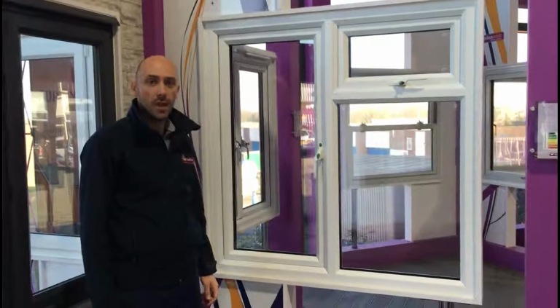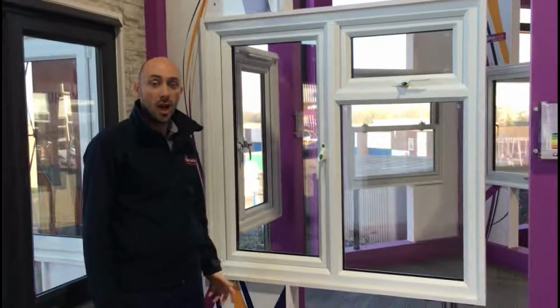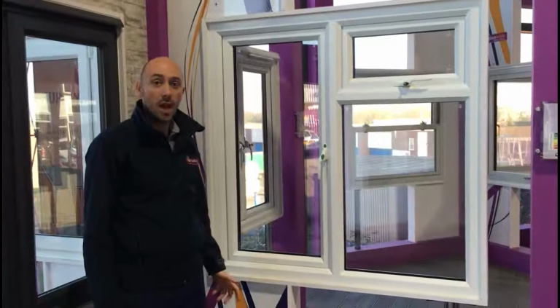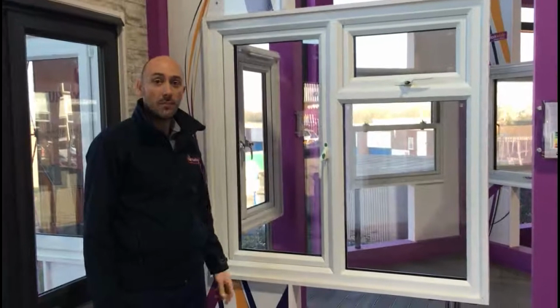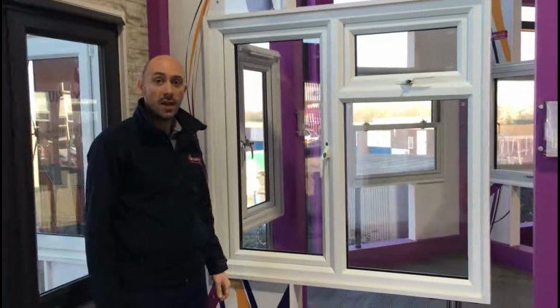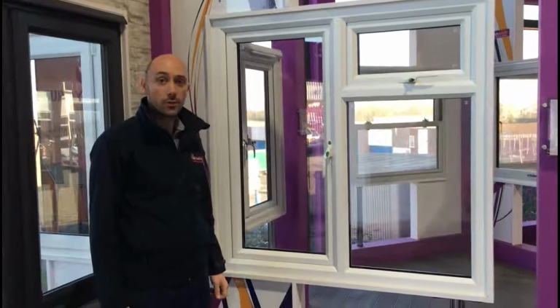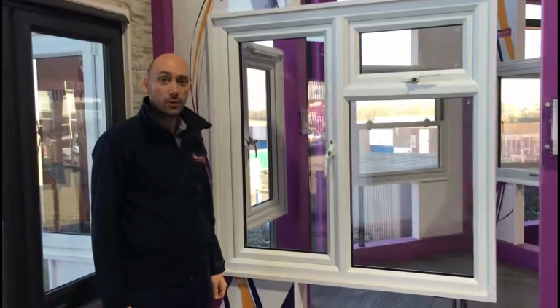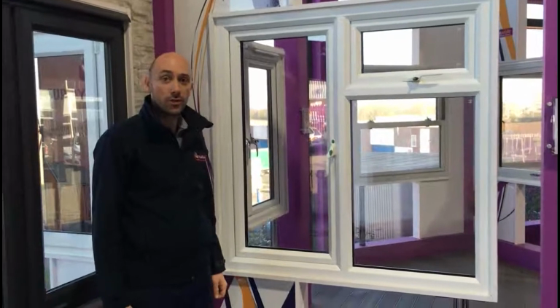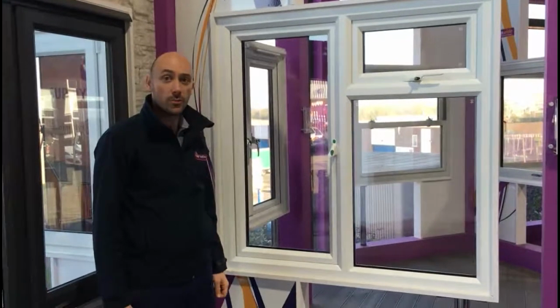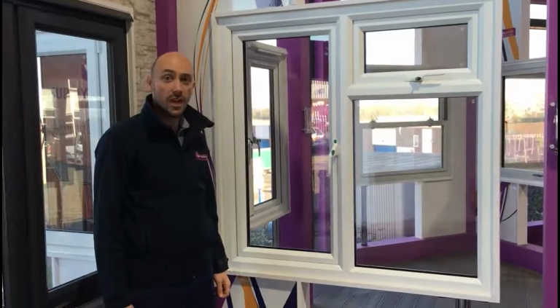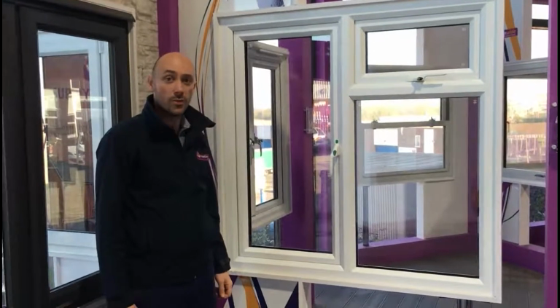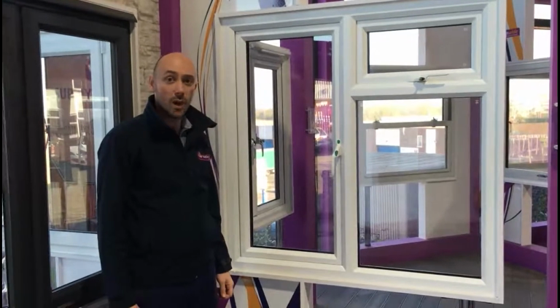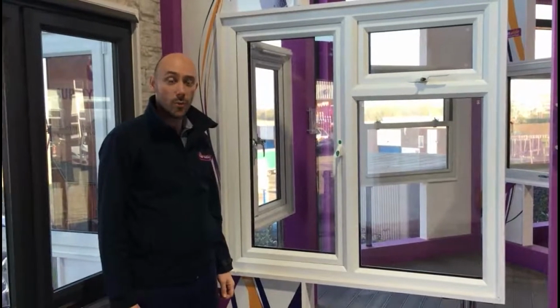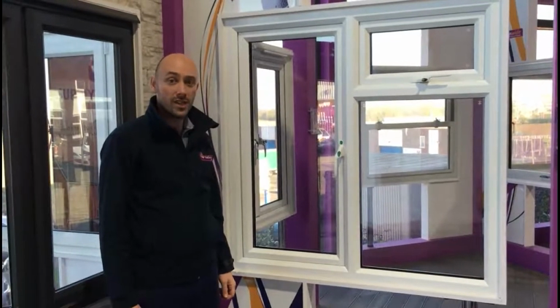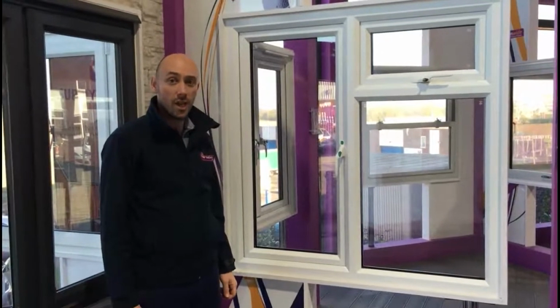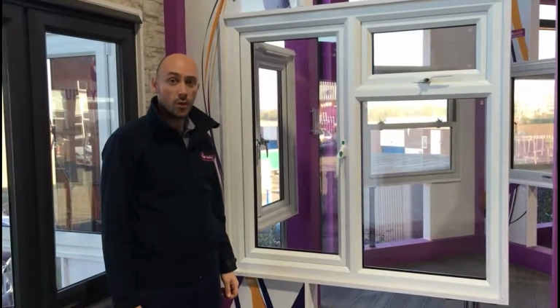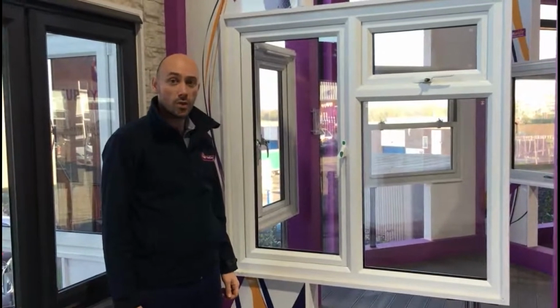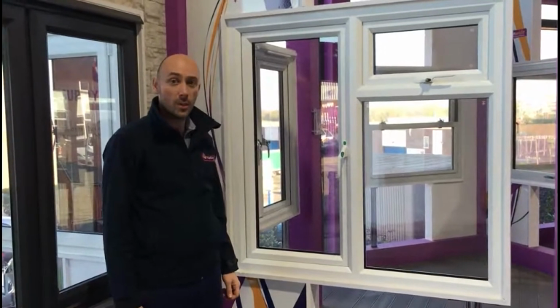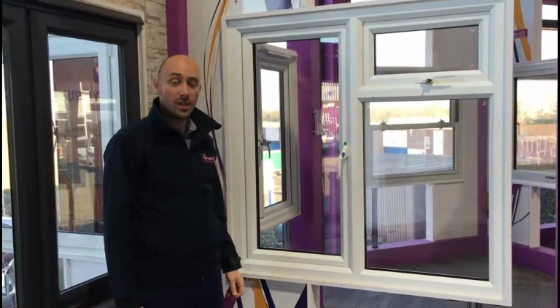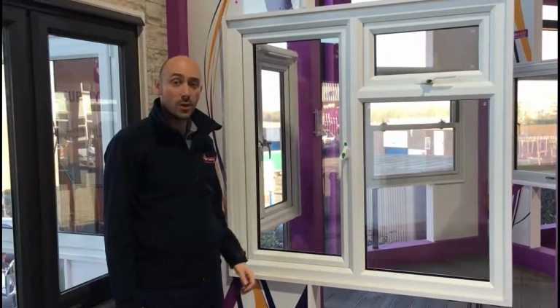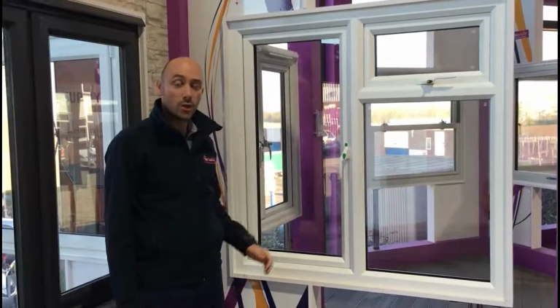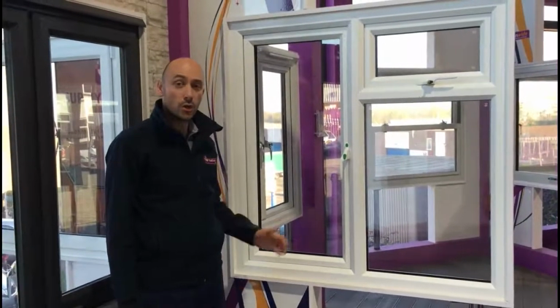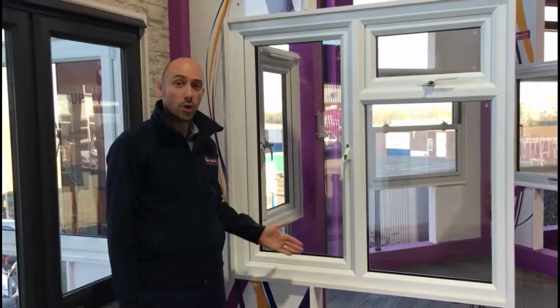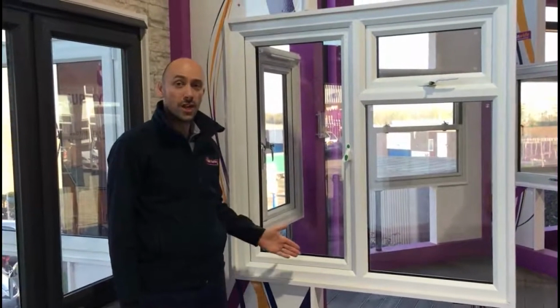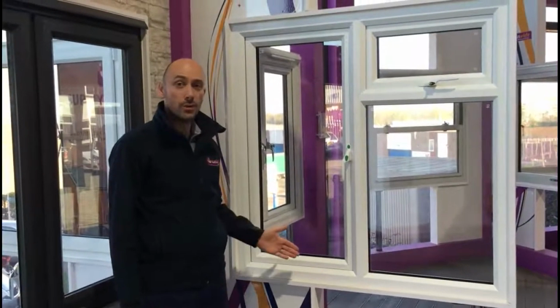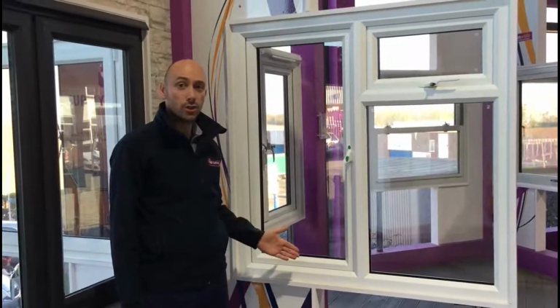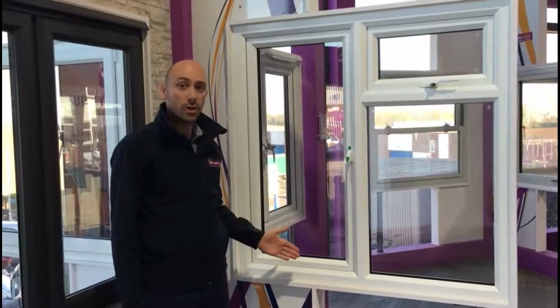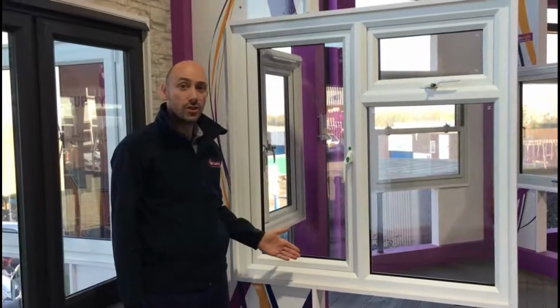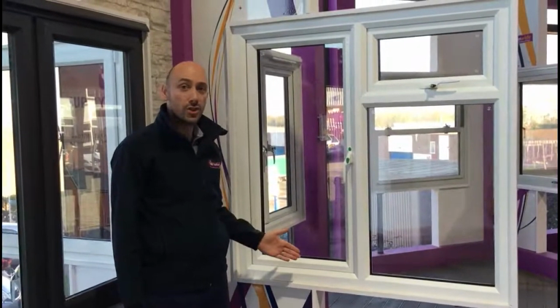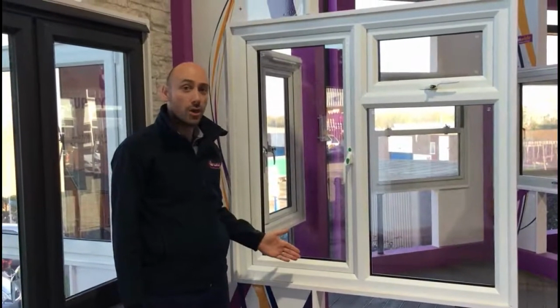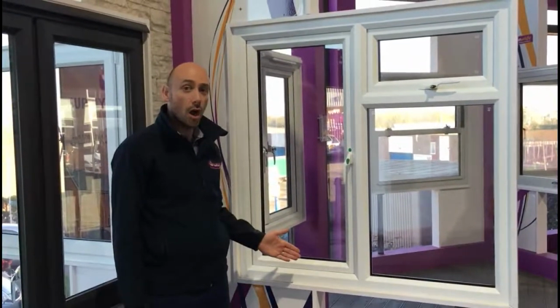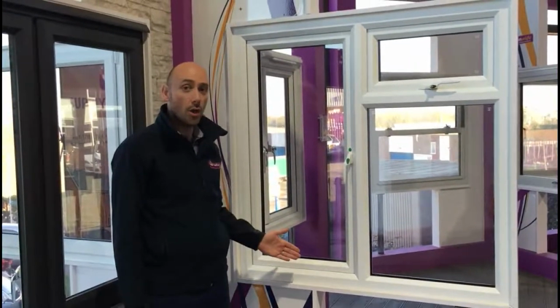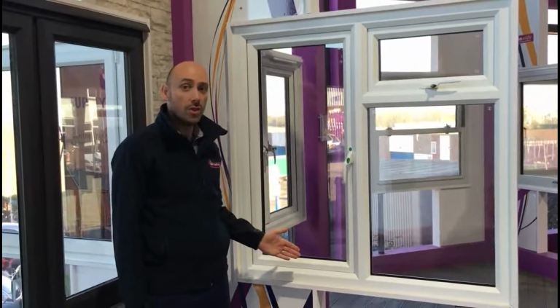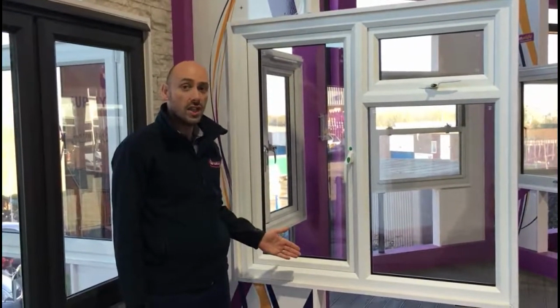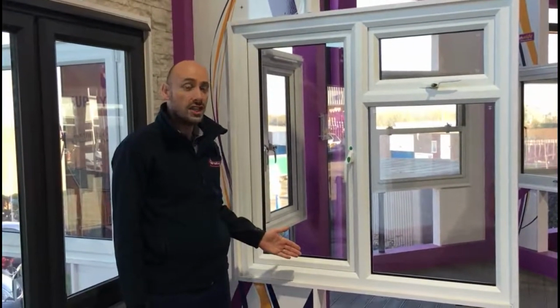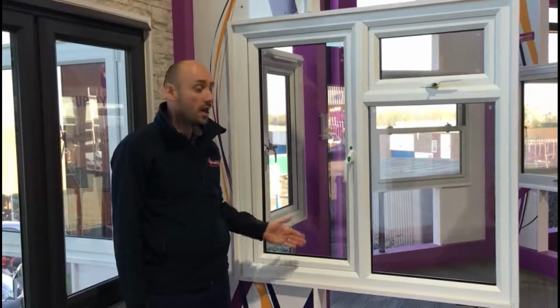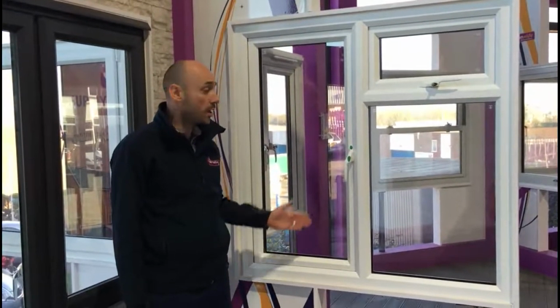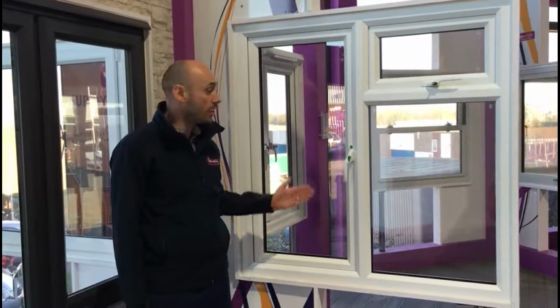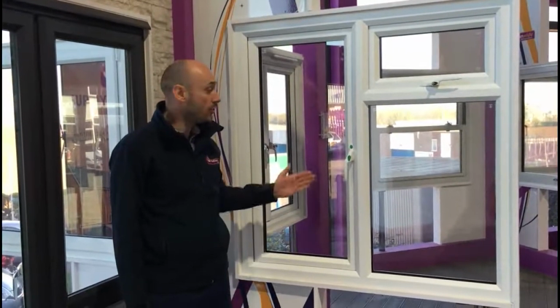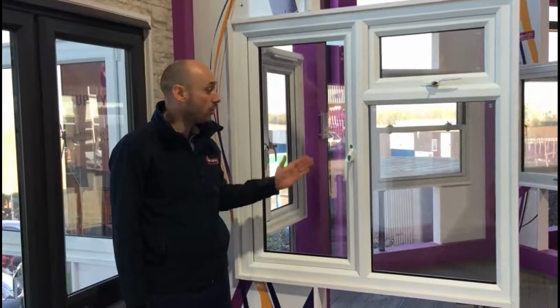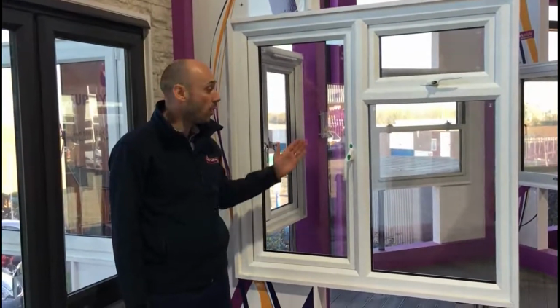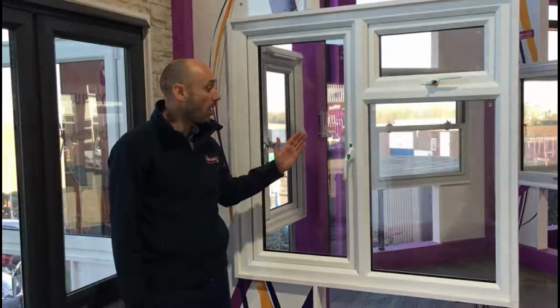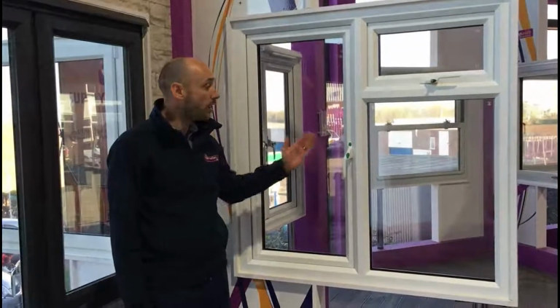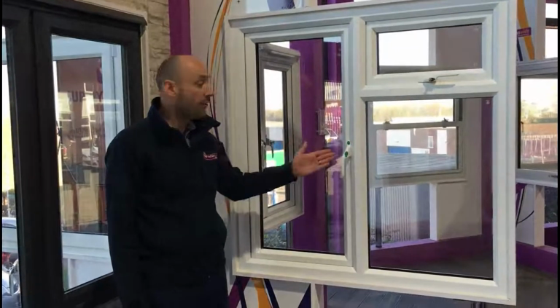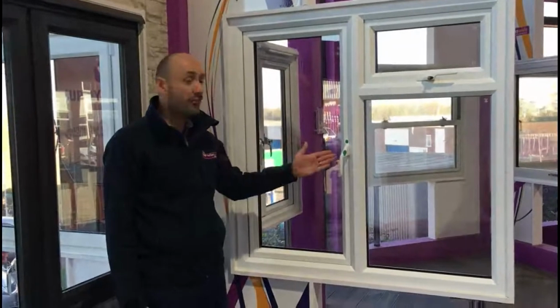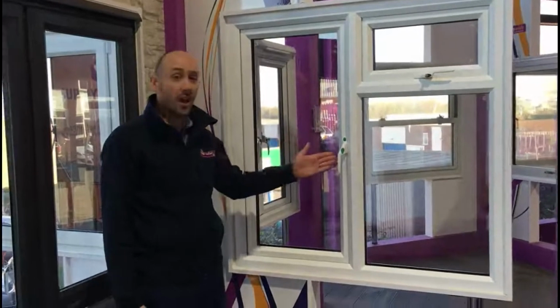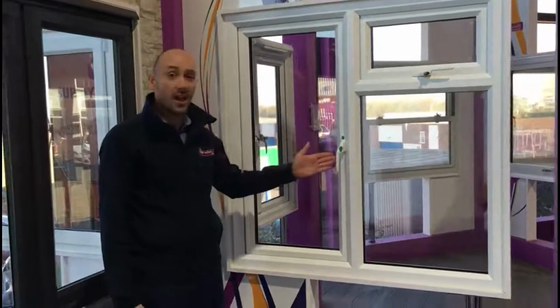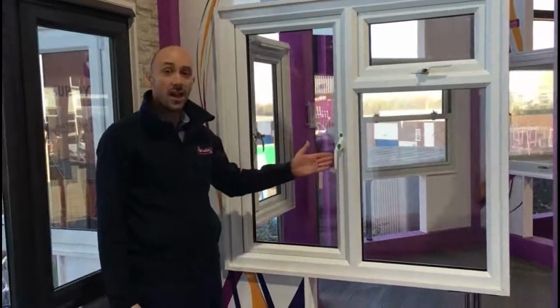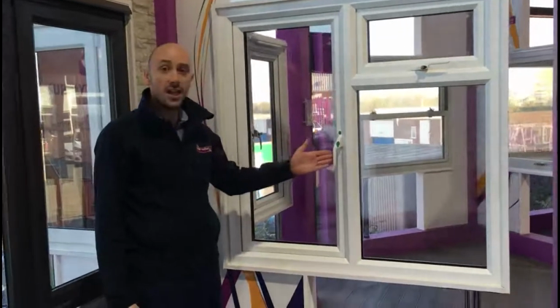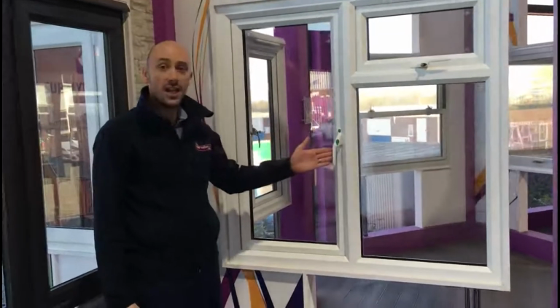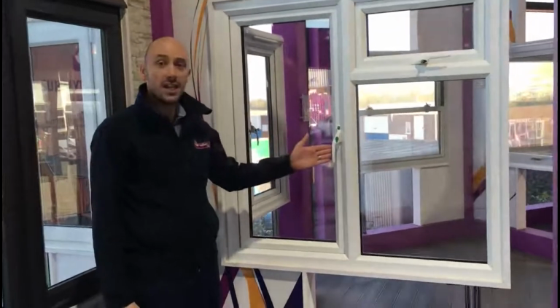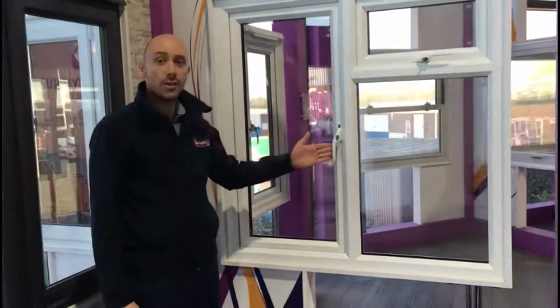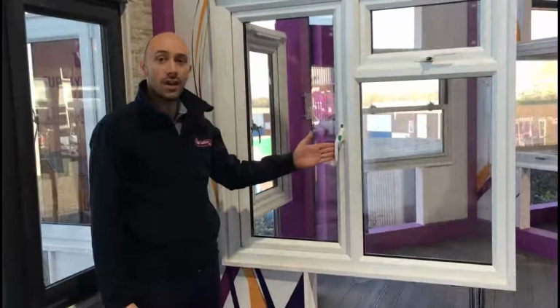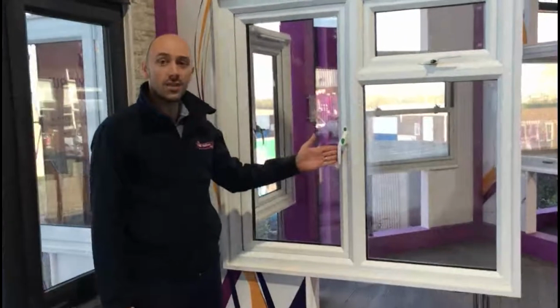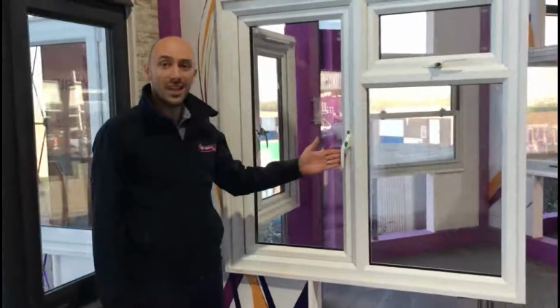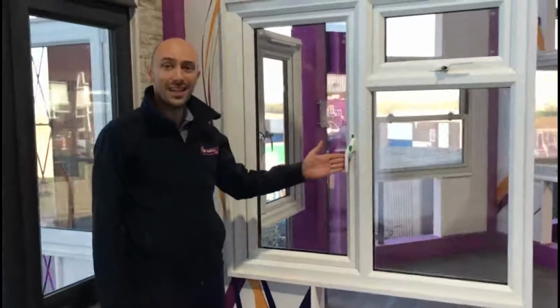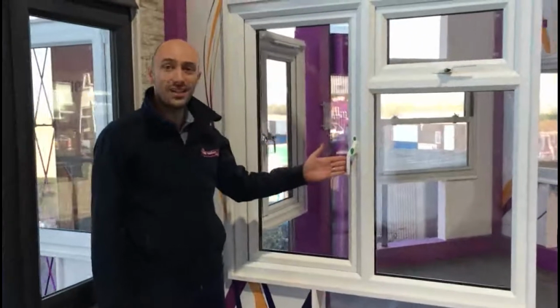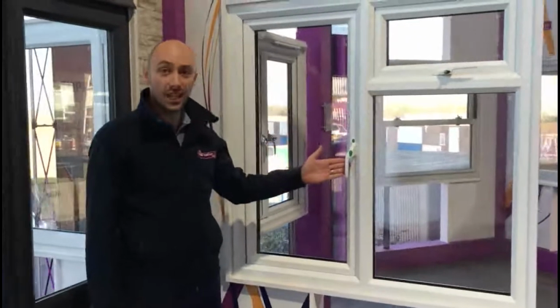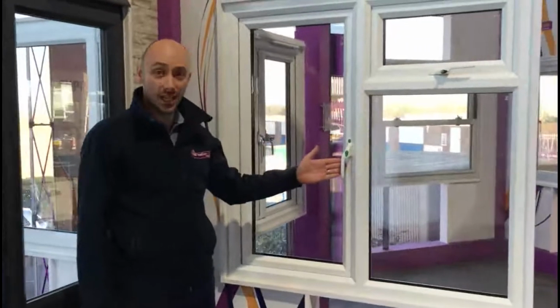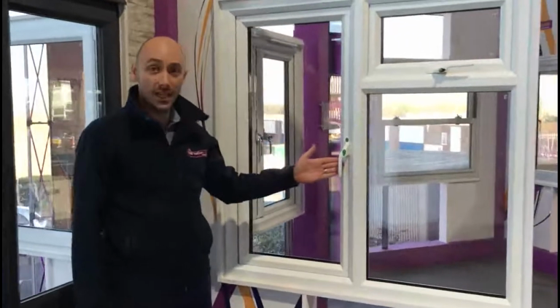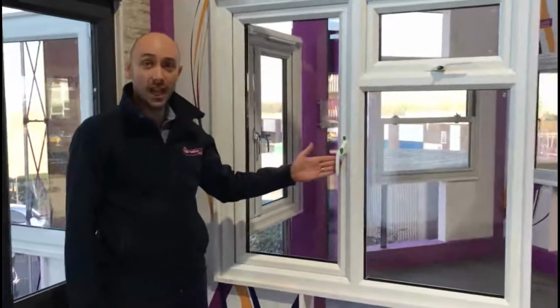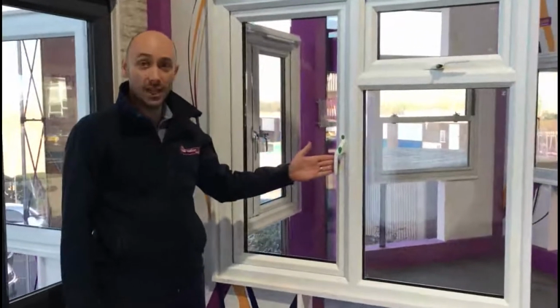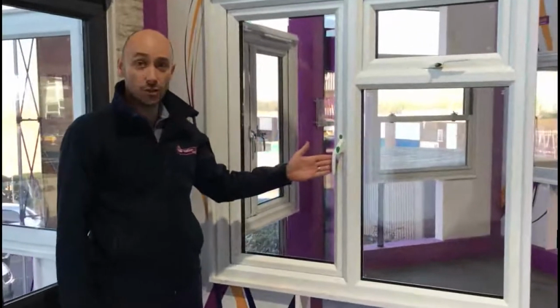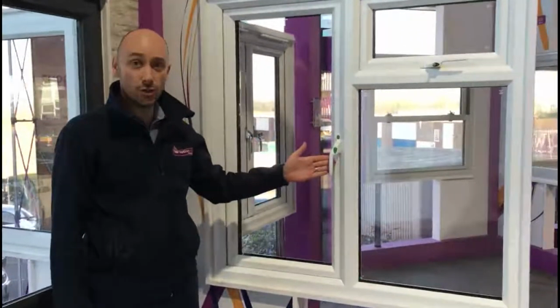Hi, my name is Chris from Nationwide Windows. We're going to do a short demonstration on the Nationwide Fire Egress Easy Clean Hinge.